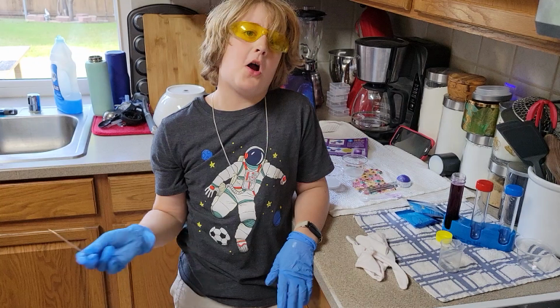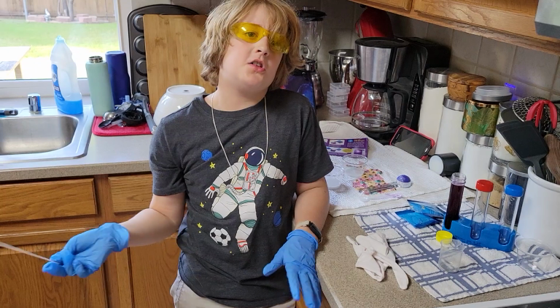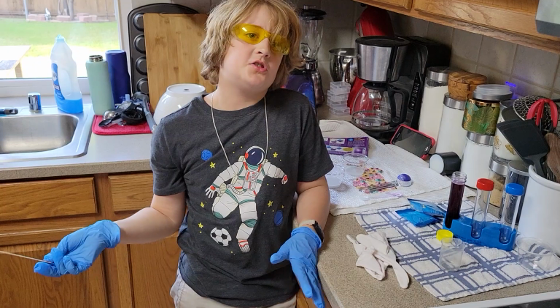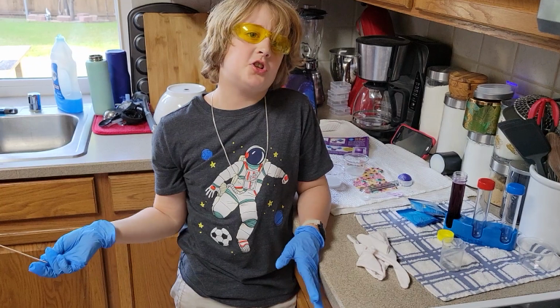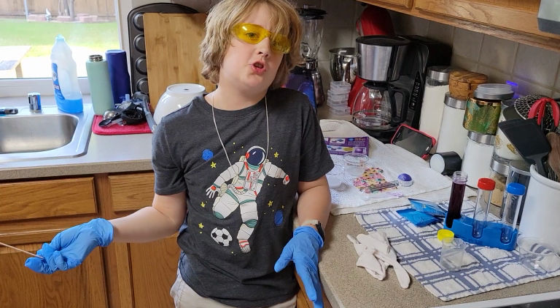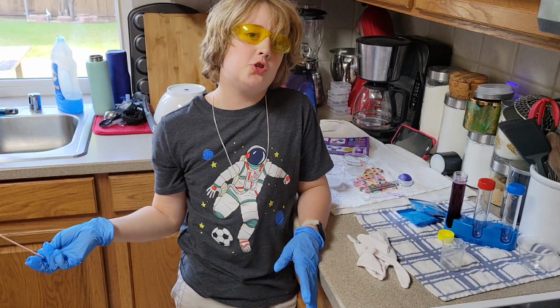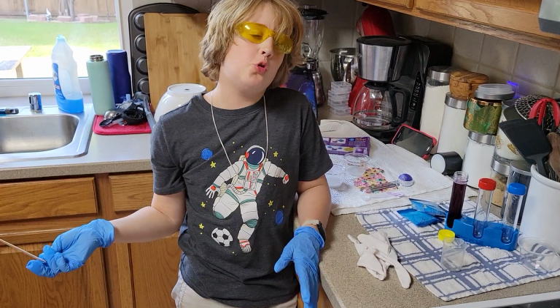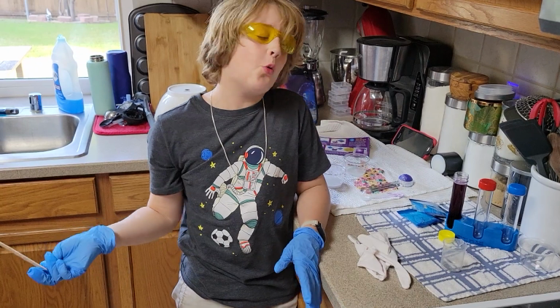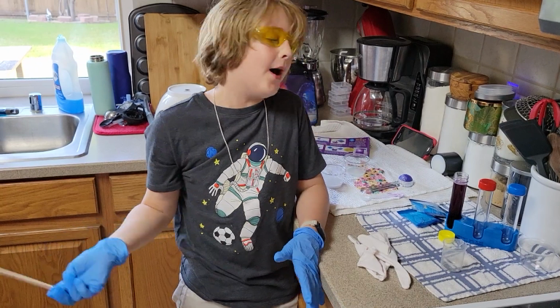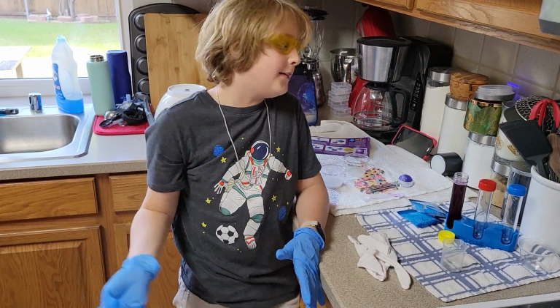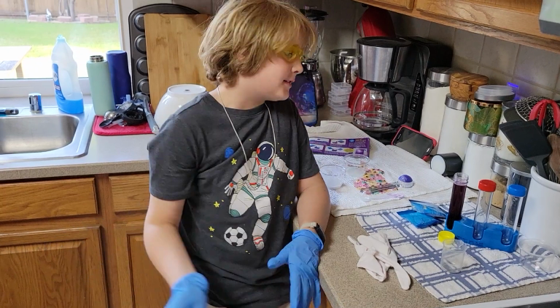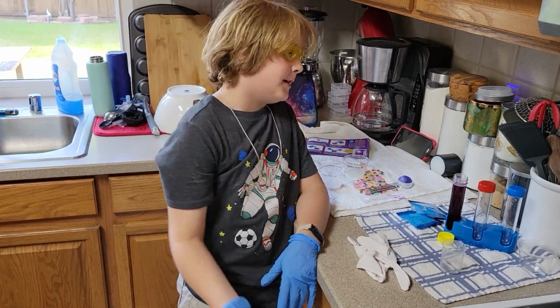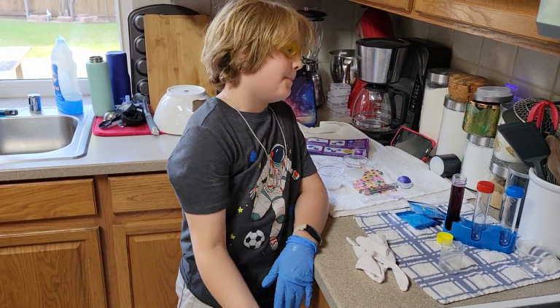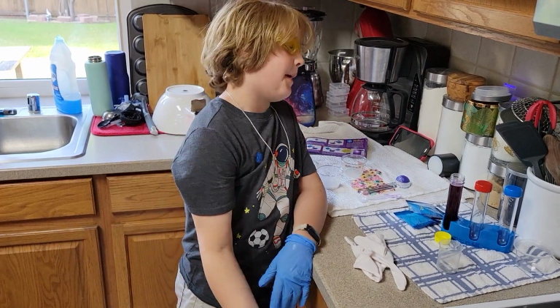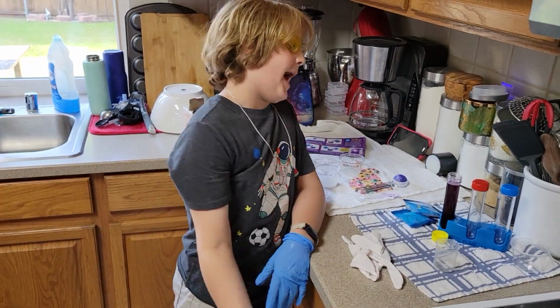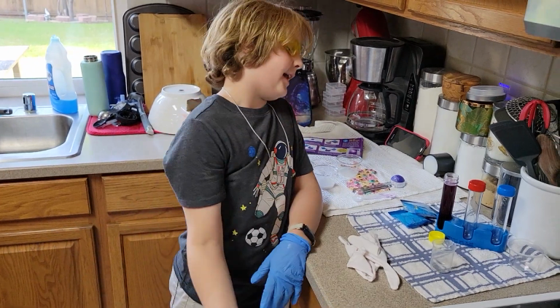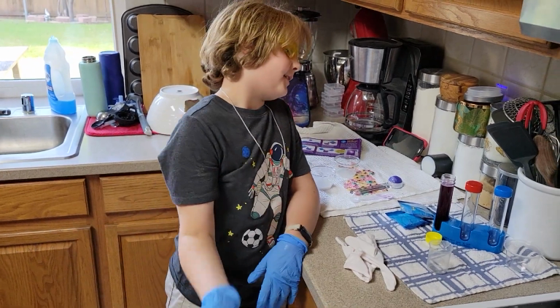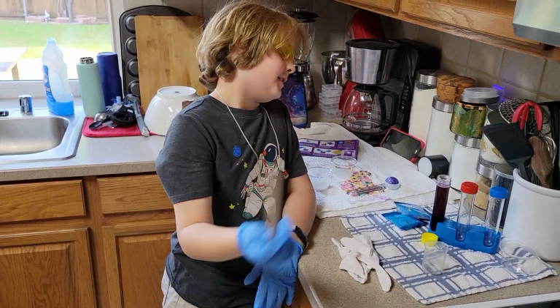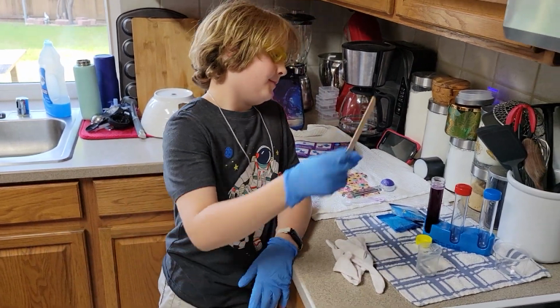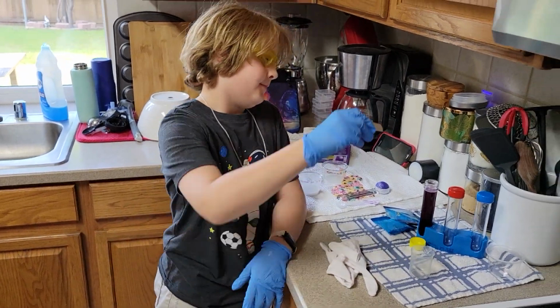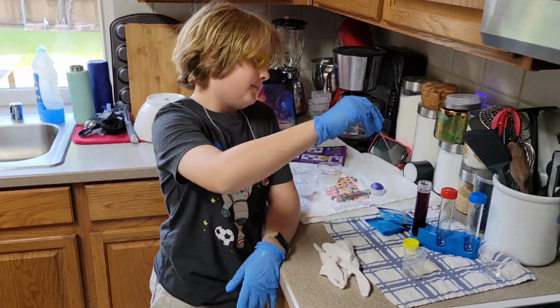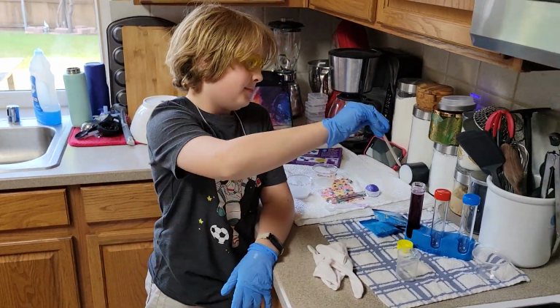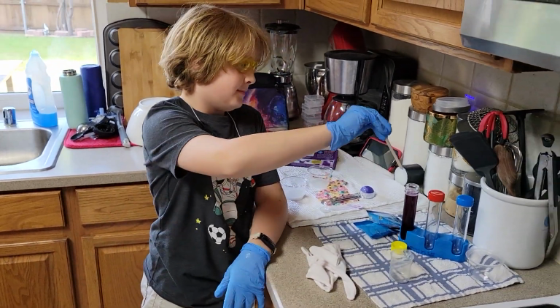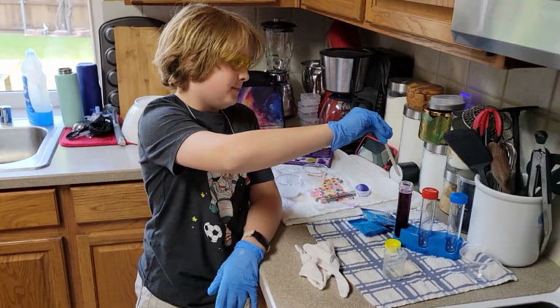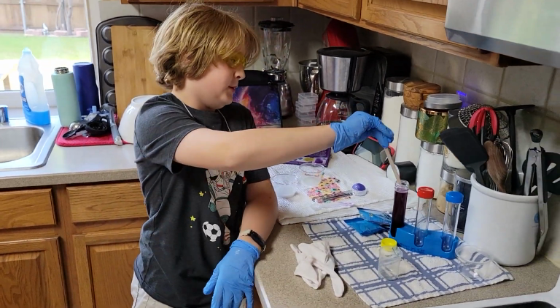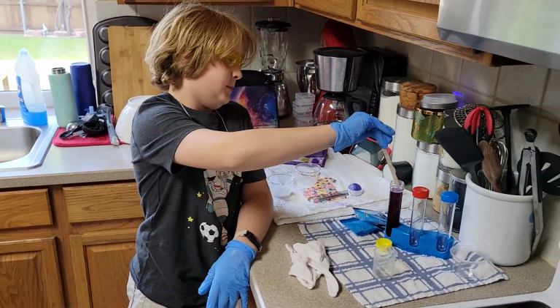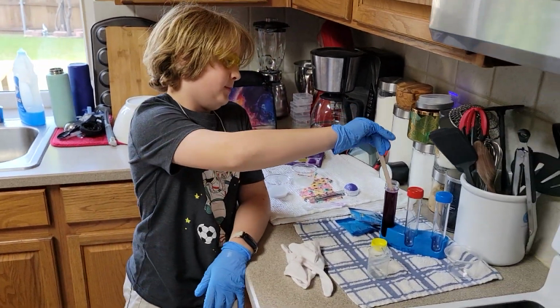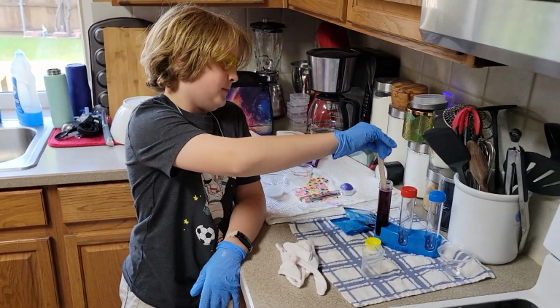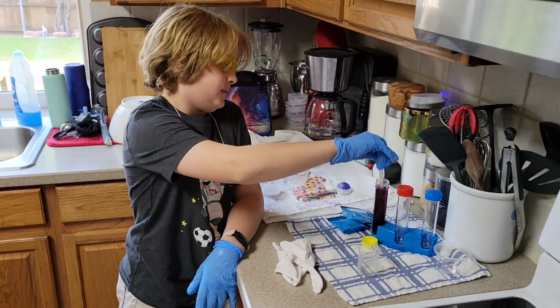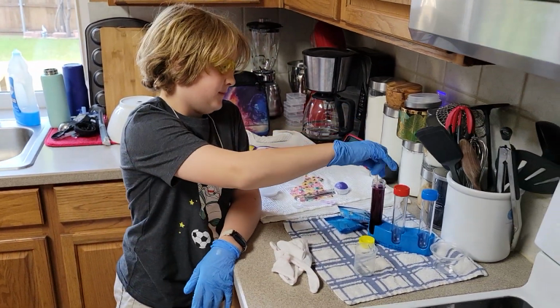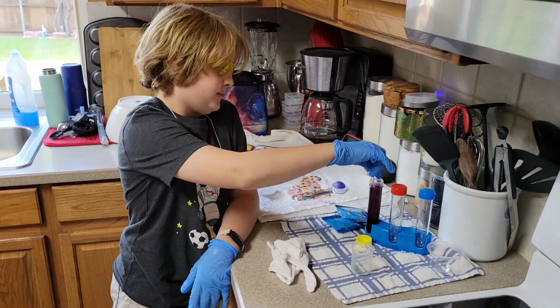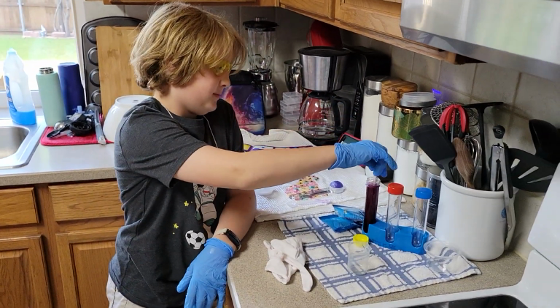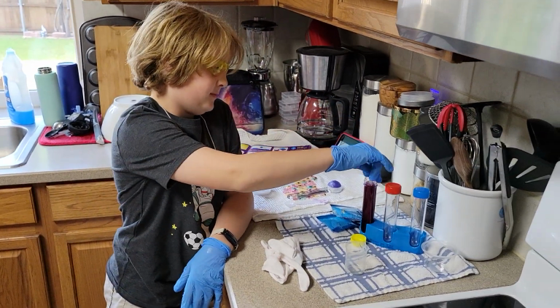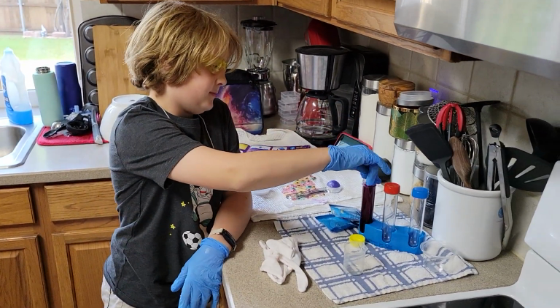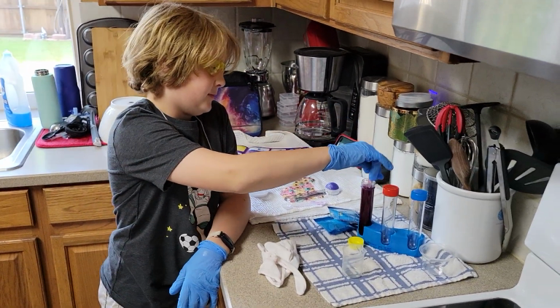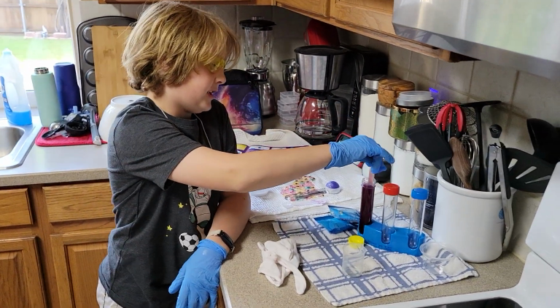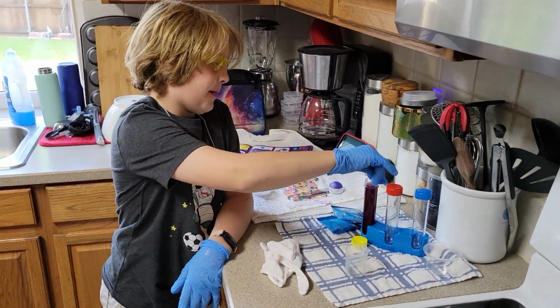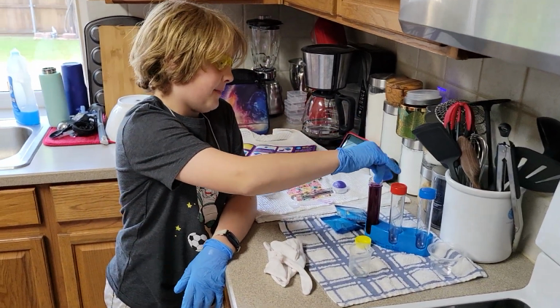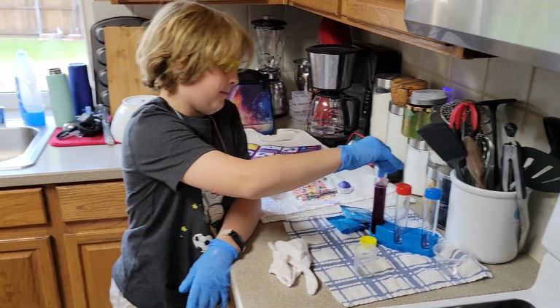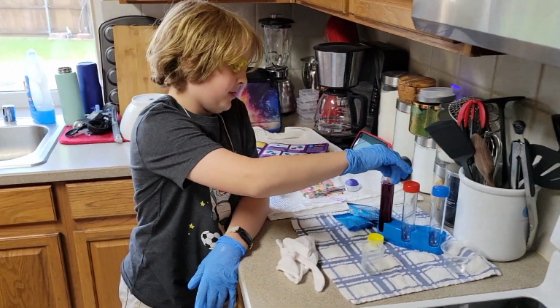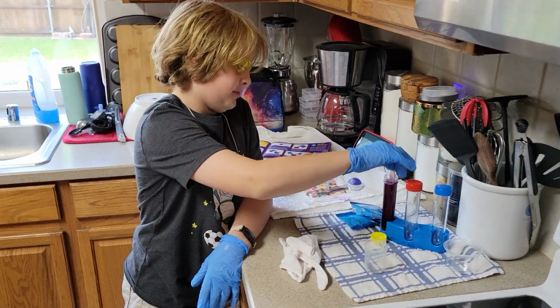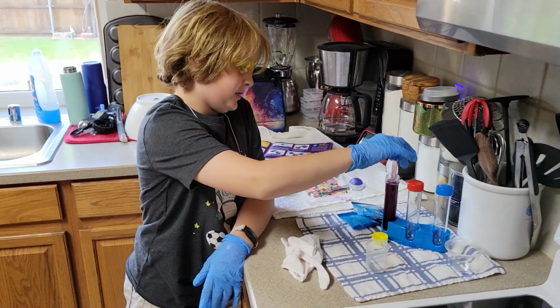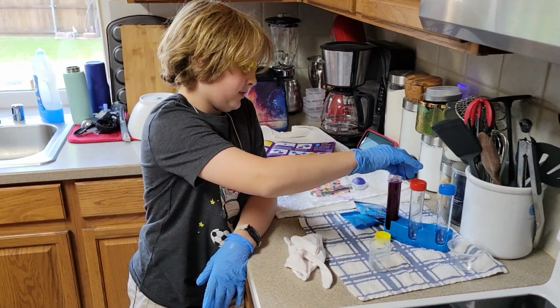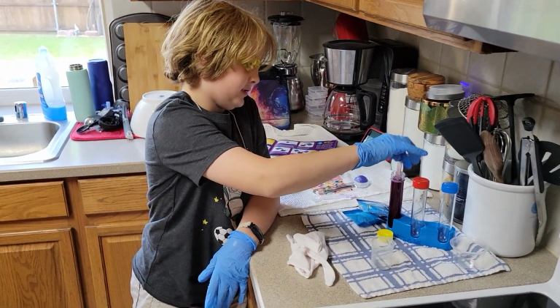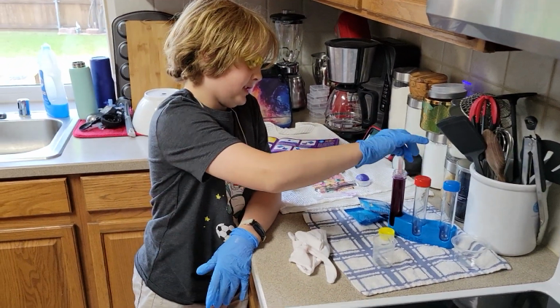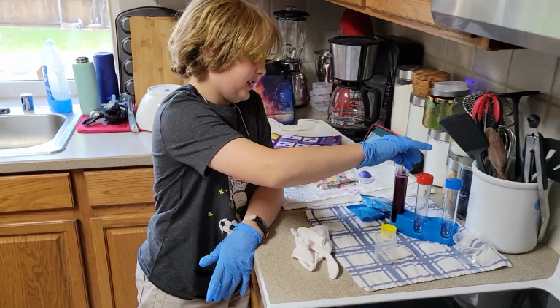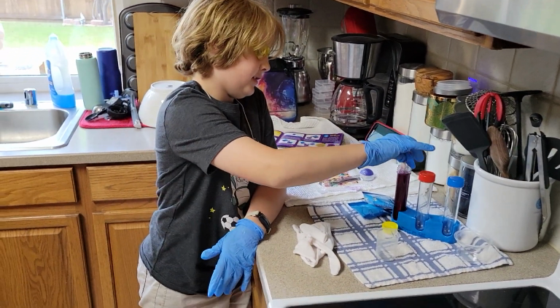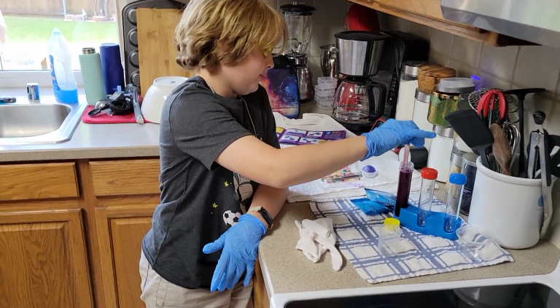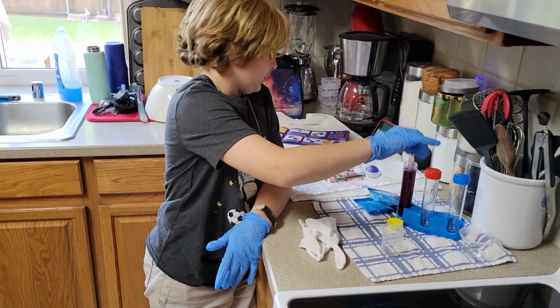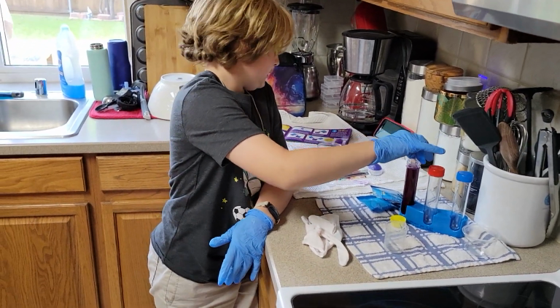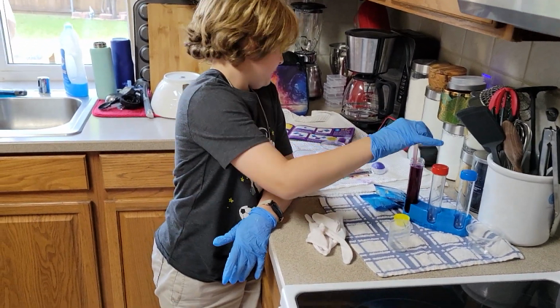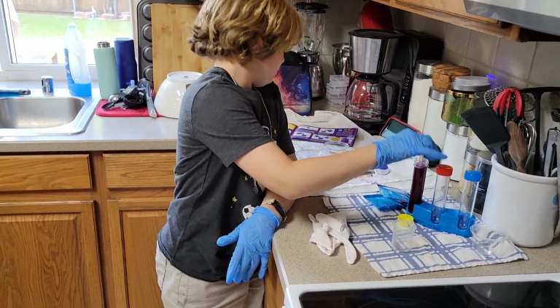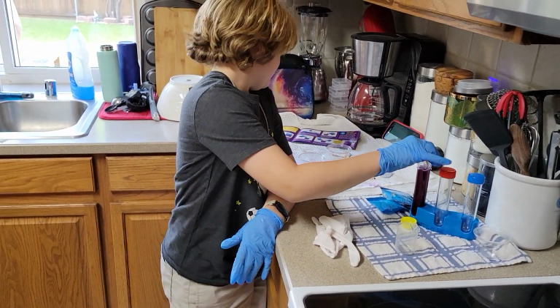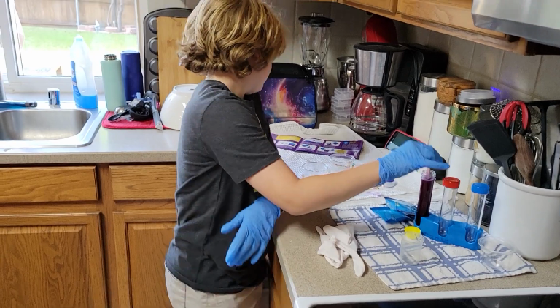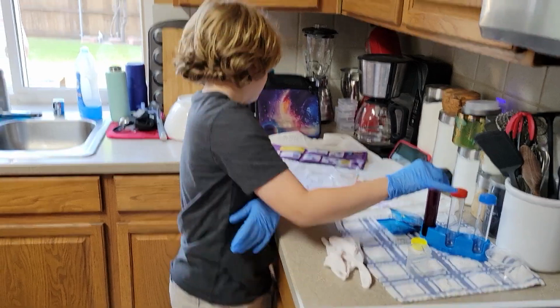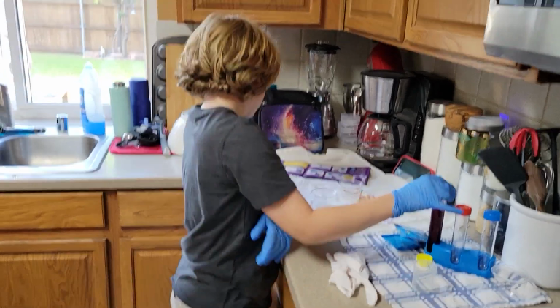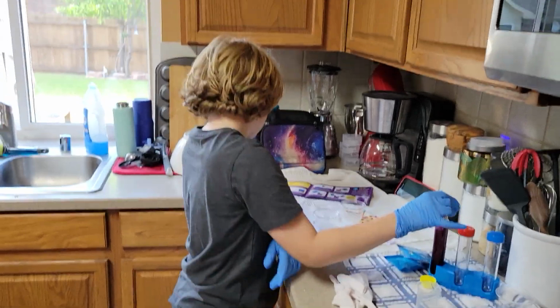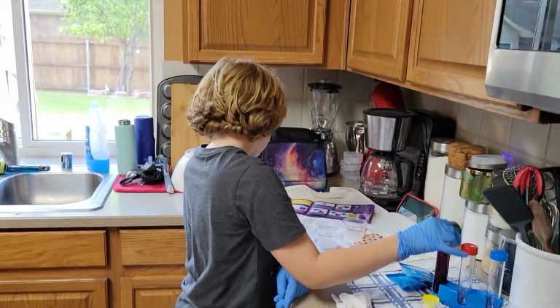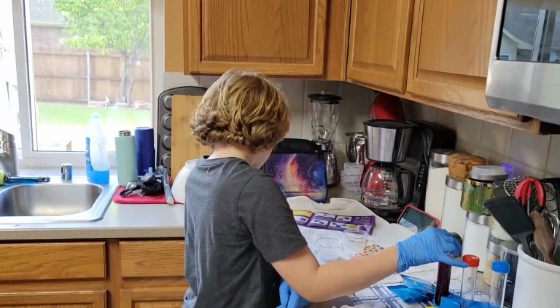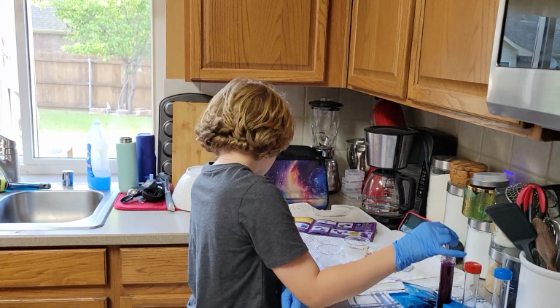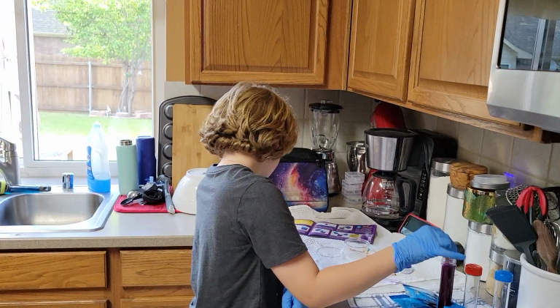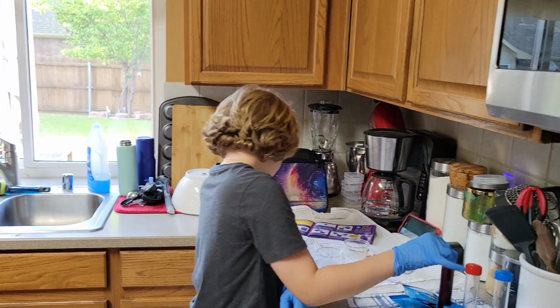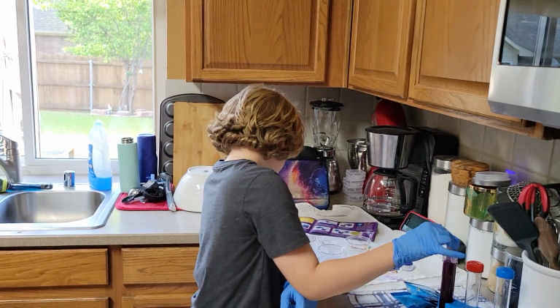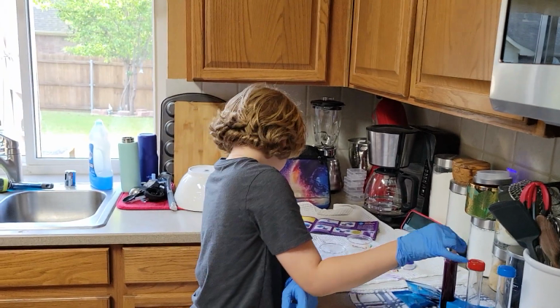Part 2! Welcome back! We got my popsicle stick and we're going to mix this up.